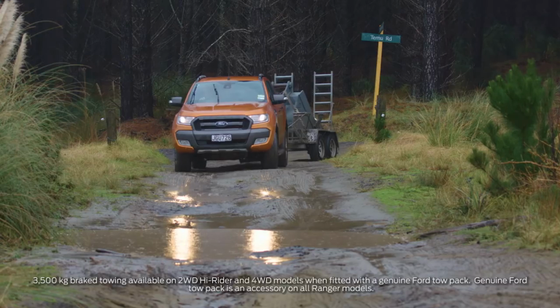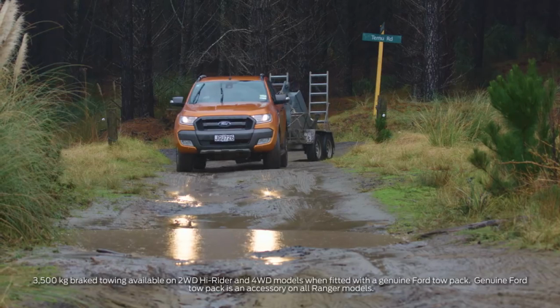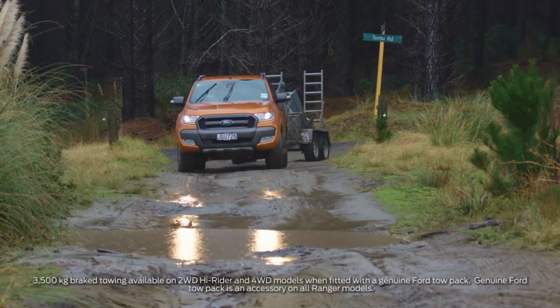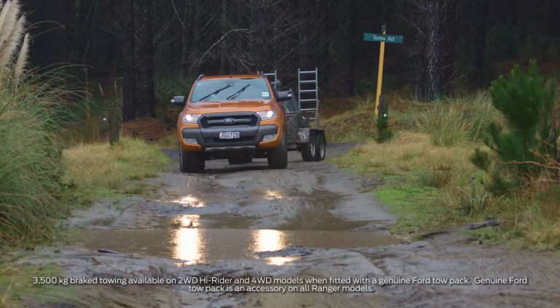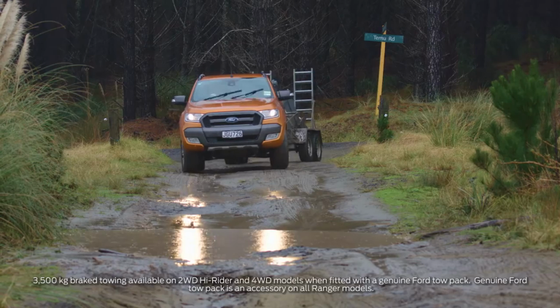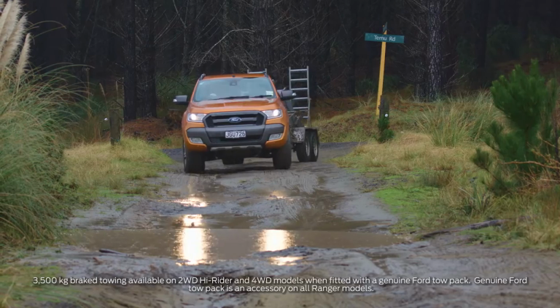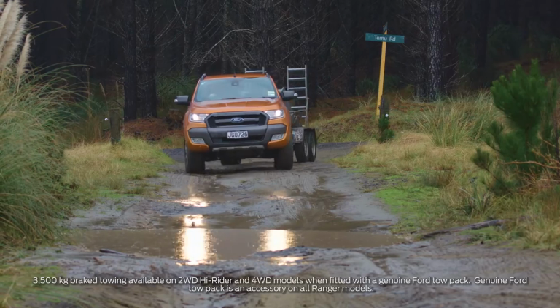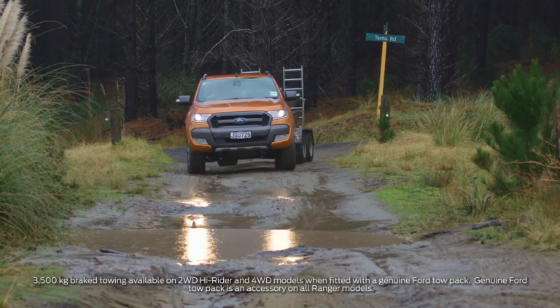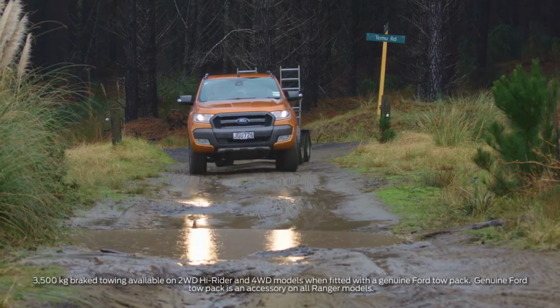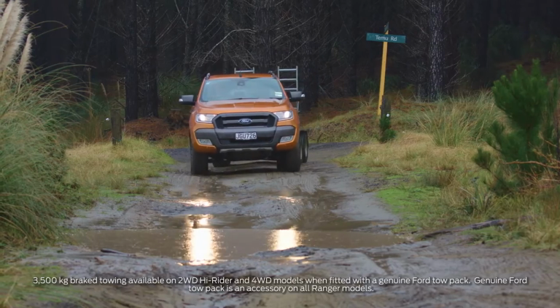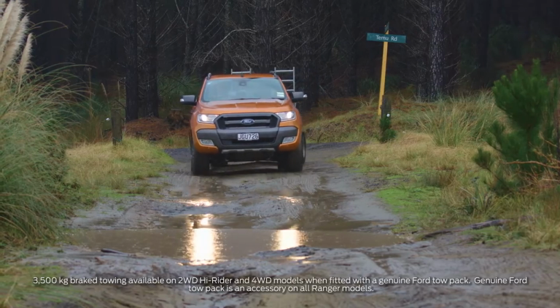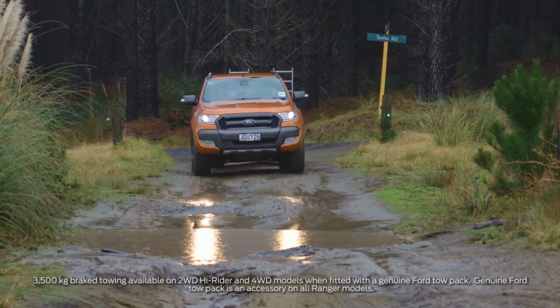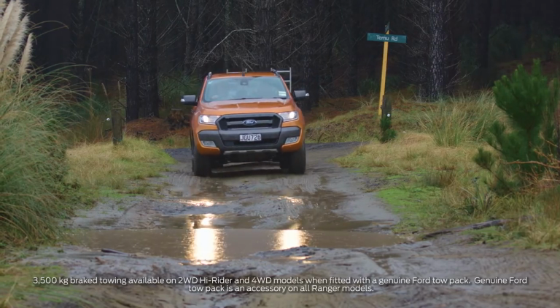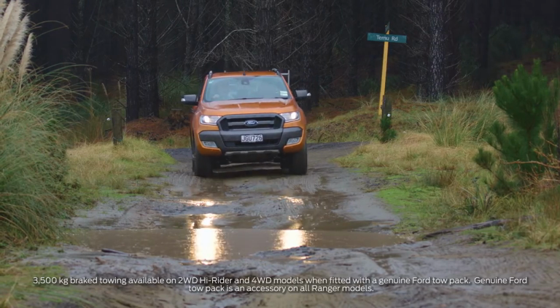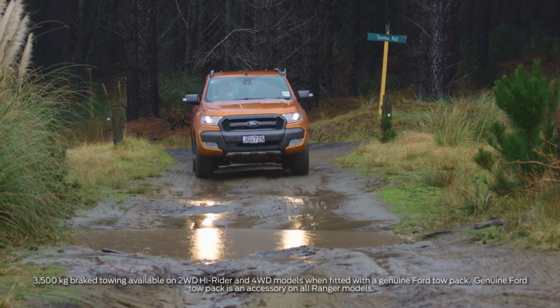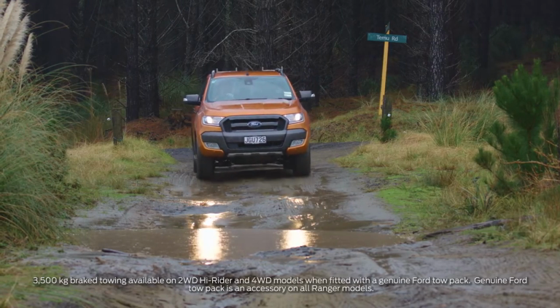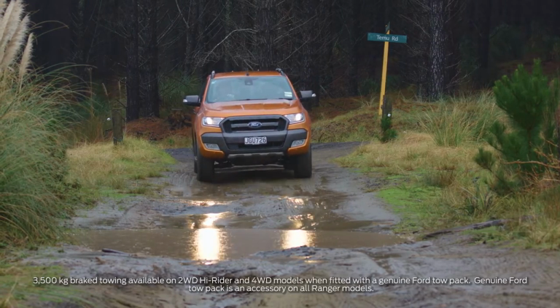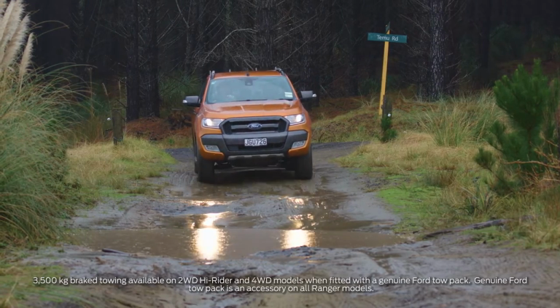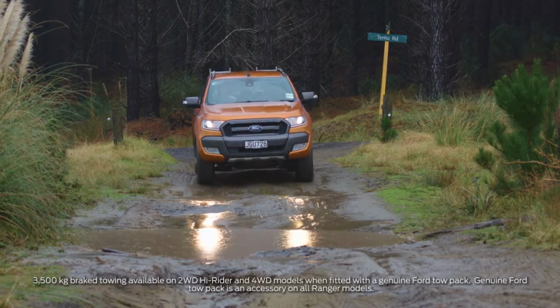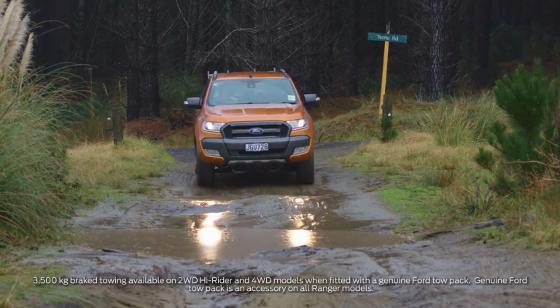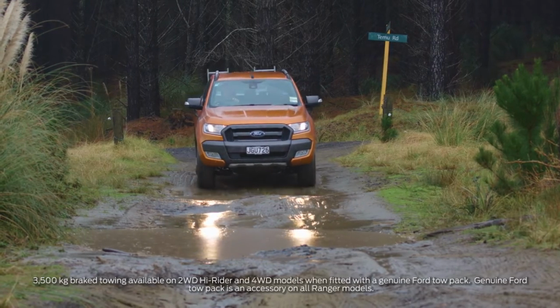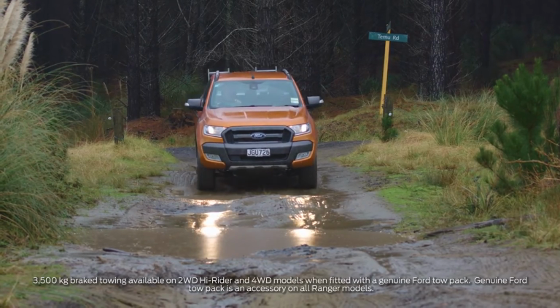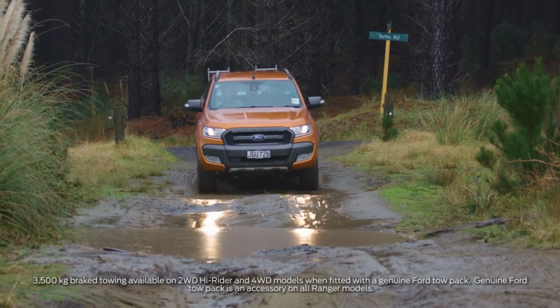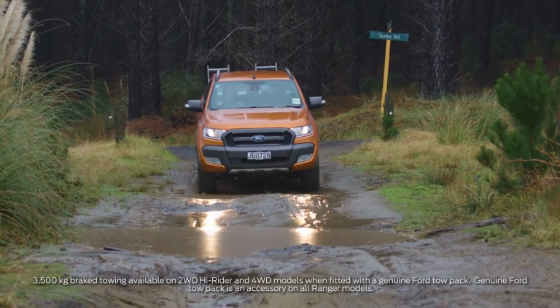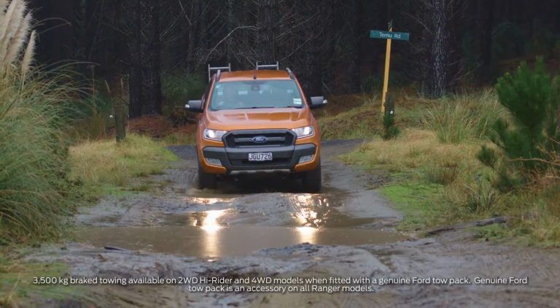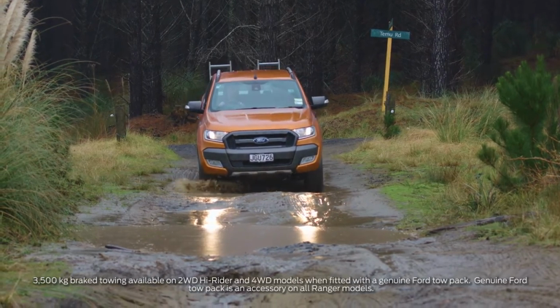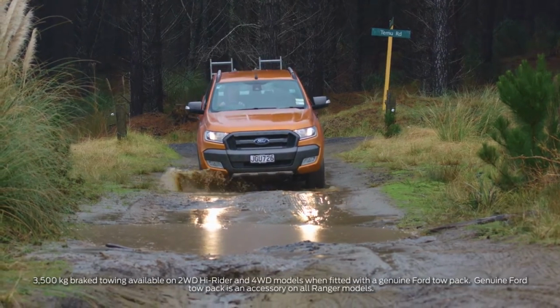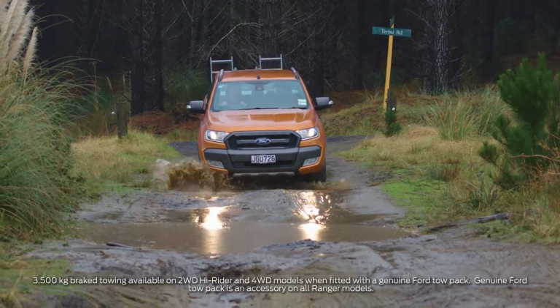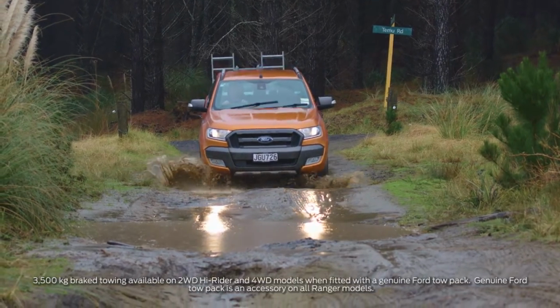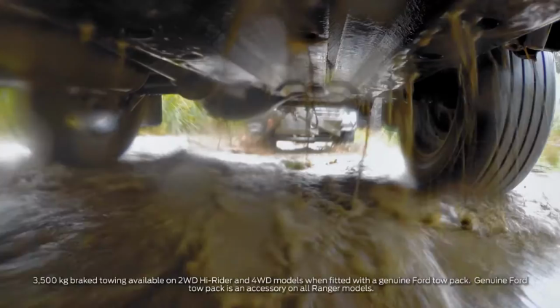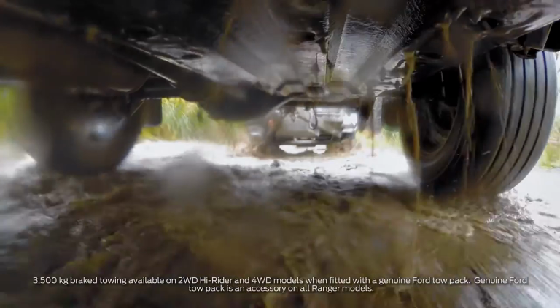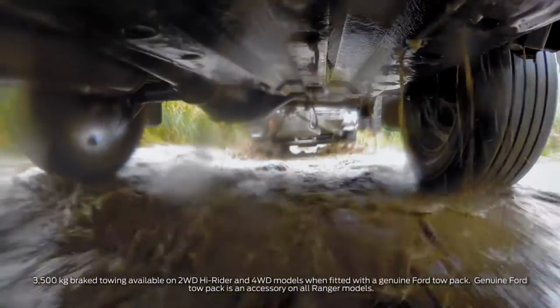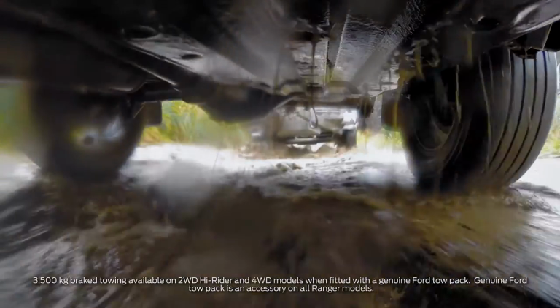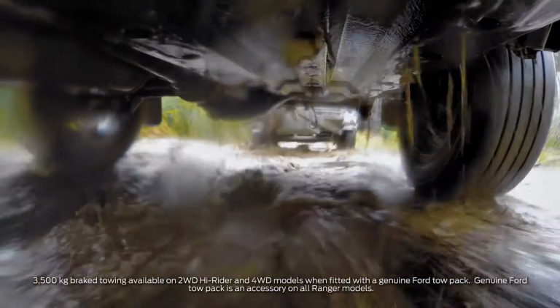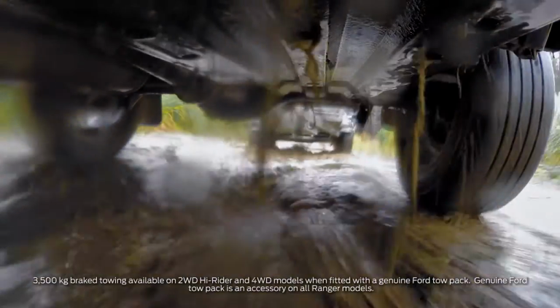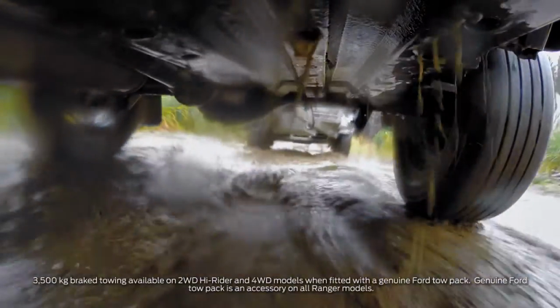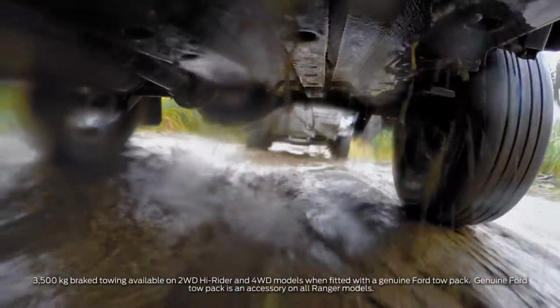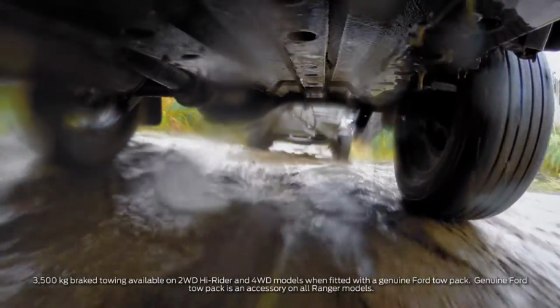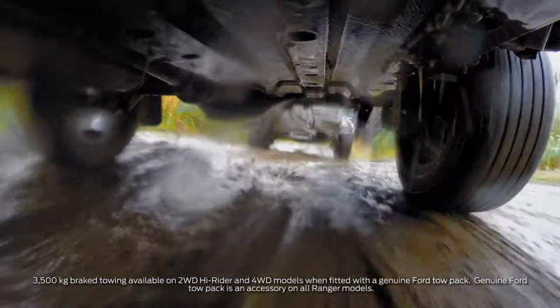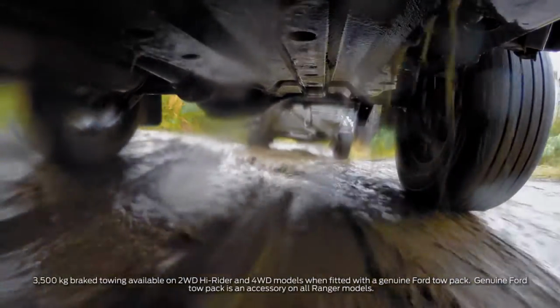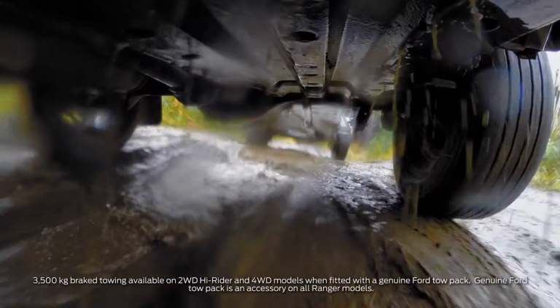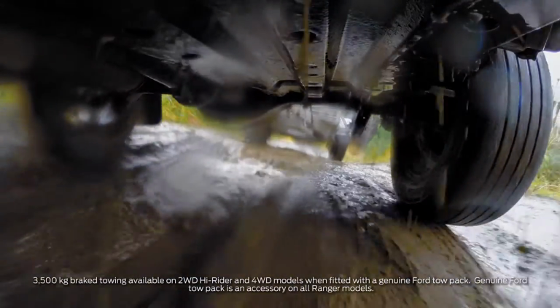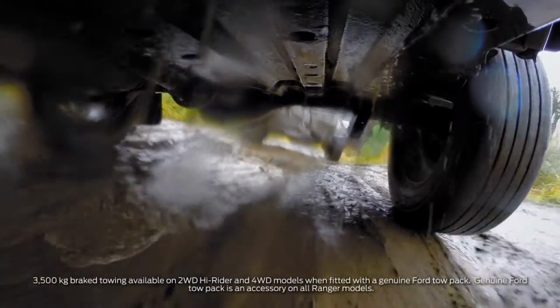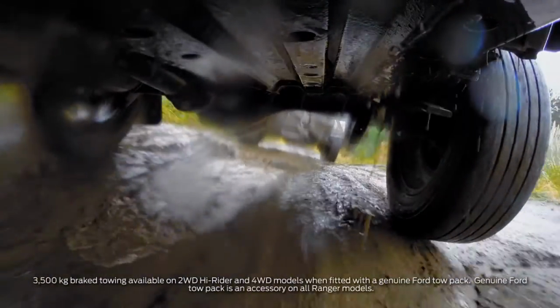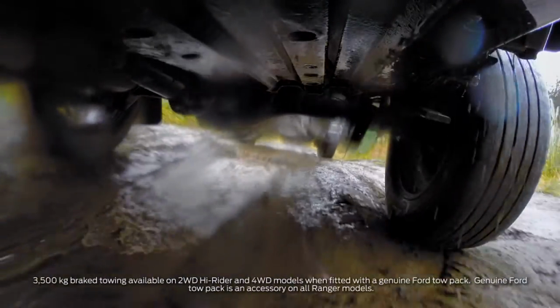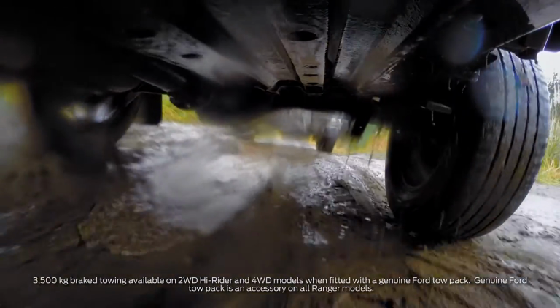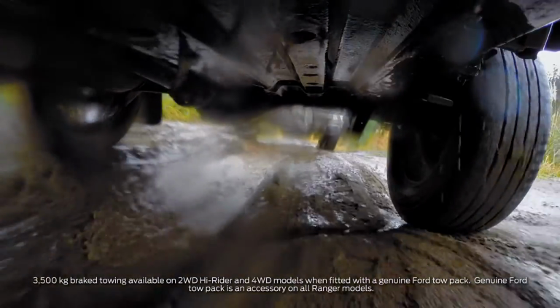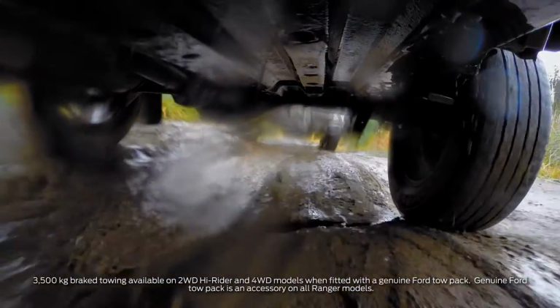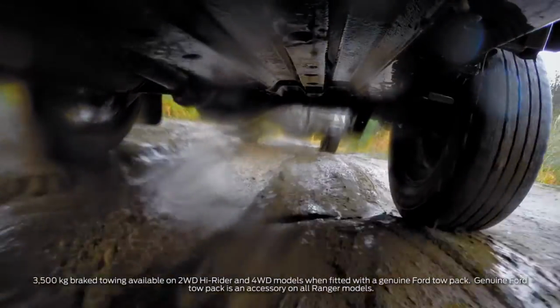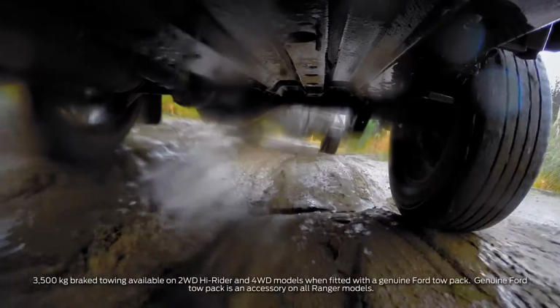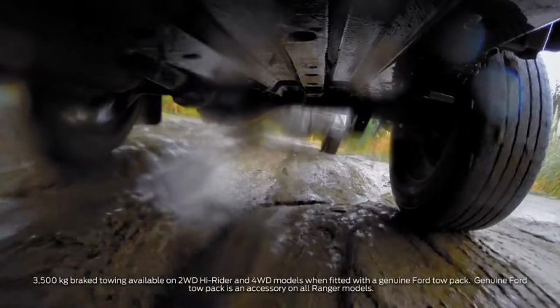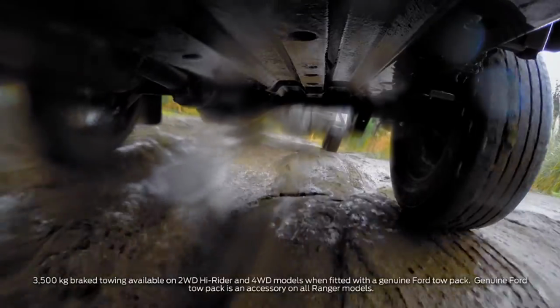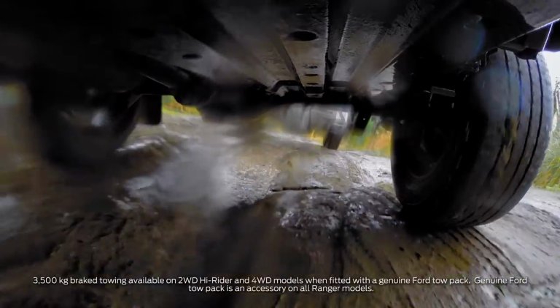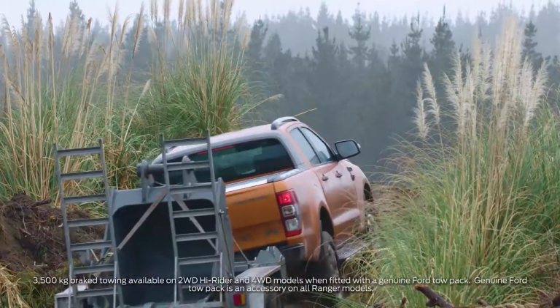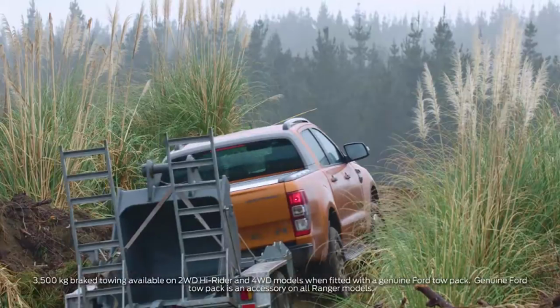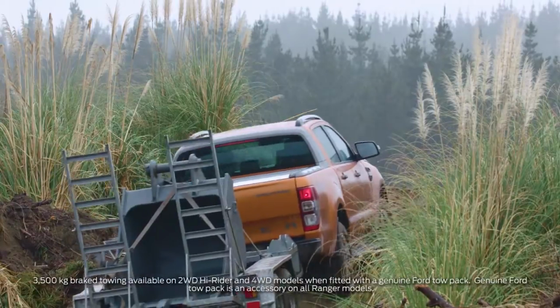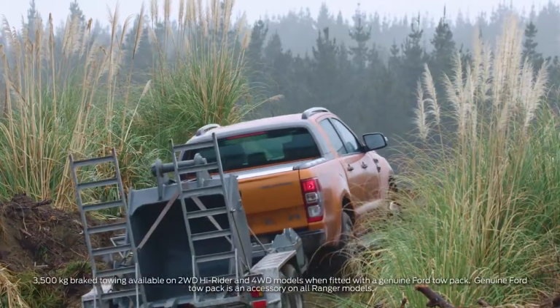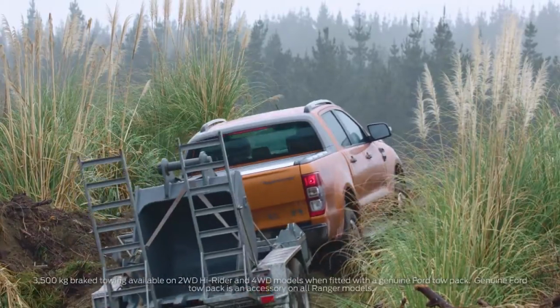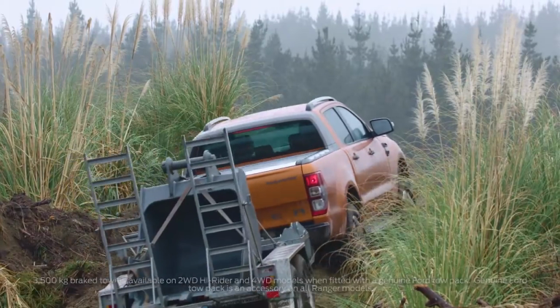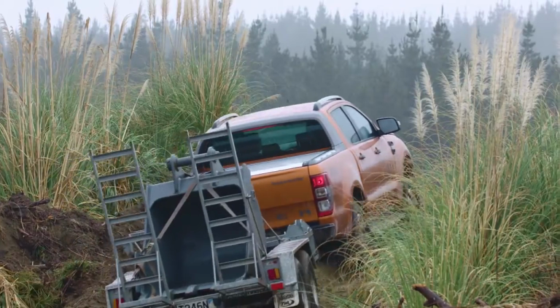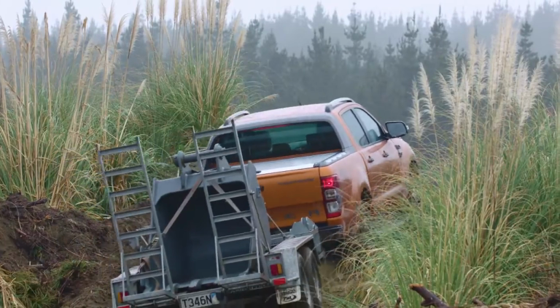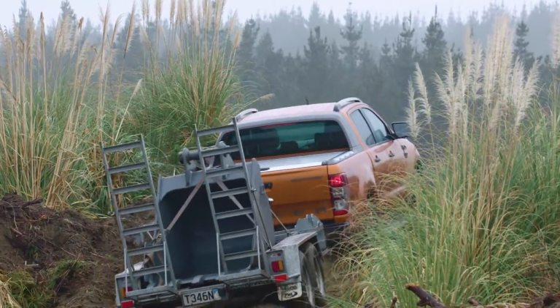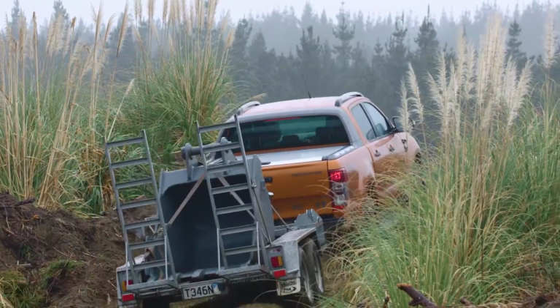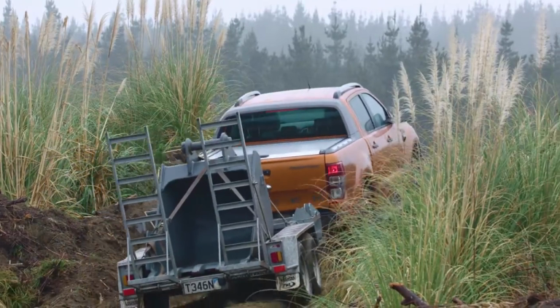The Ranger certainly is very good at off-road bumps, soaking it up. Big truck and very well put together.